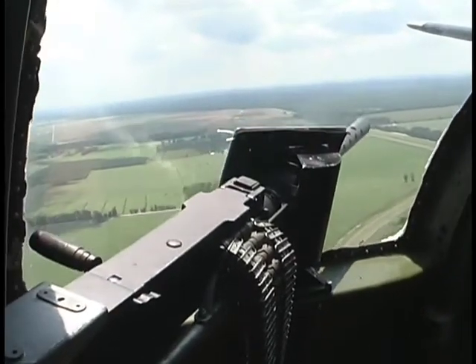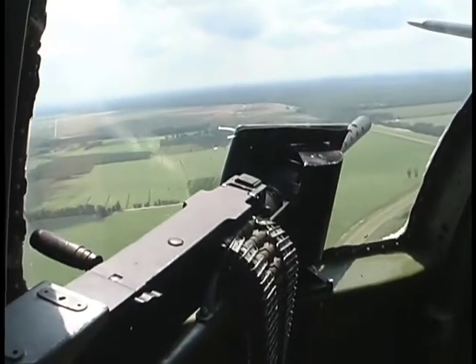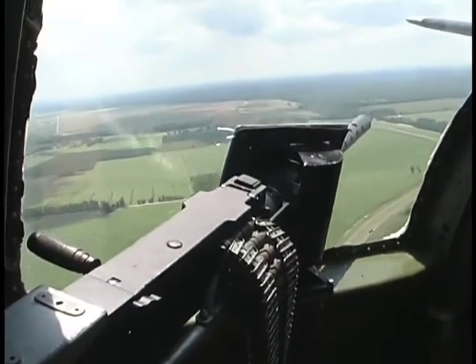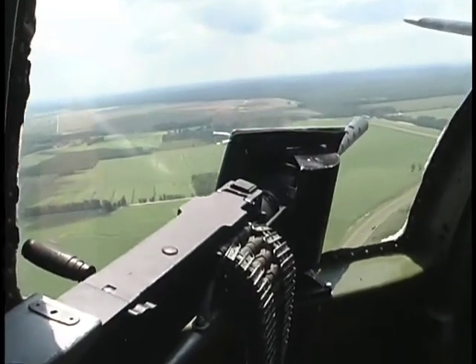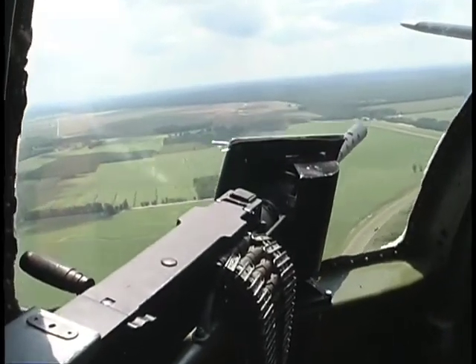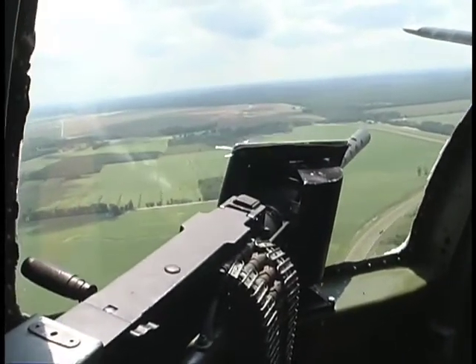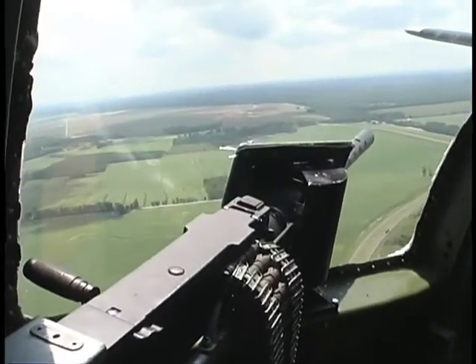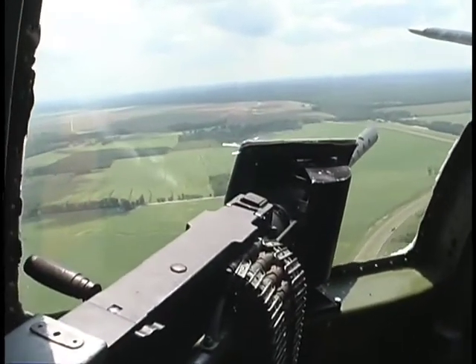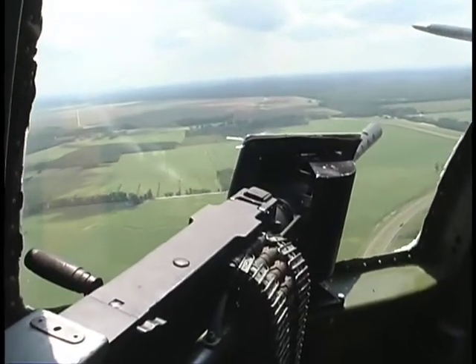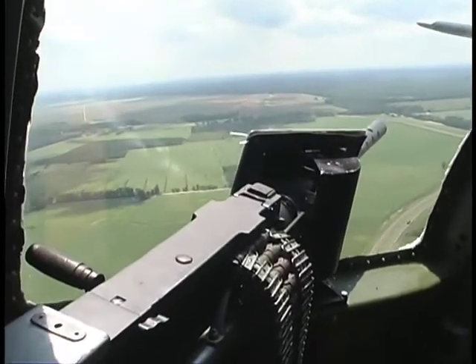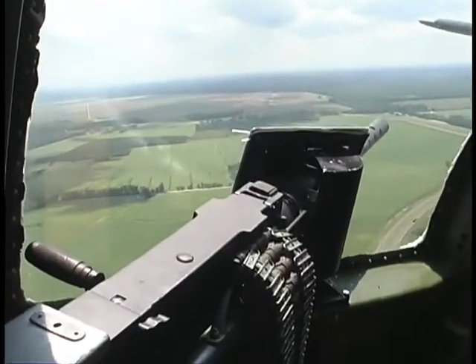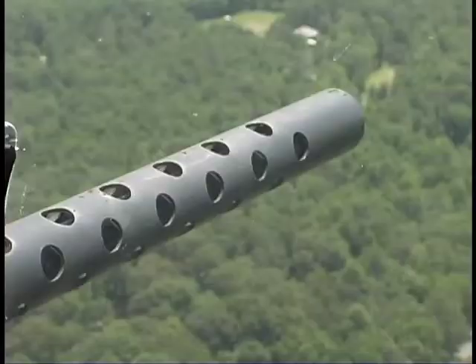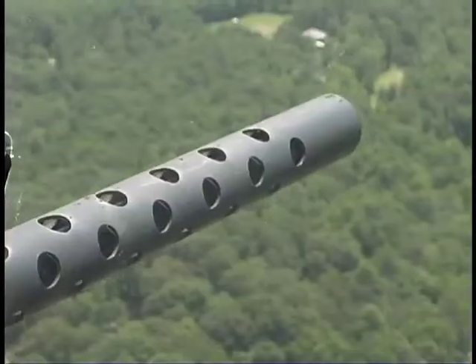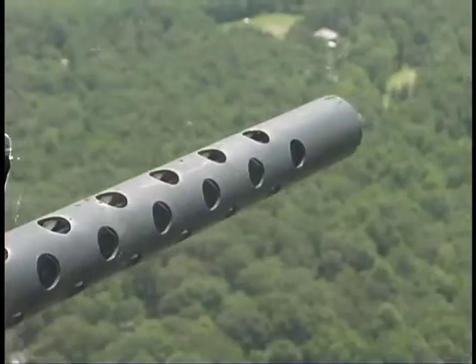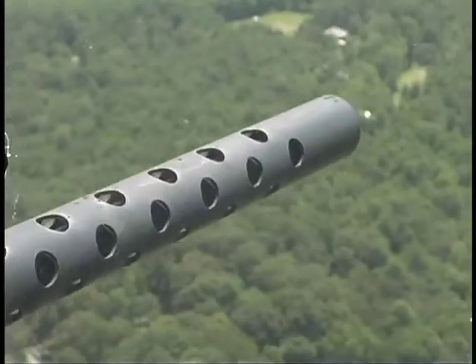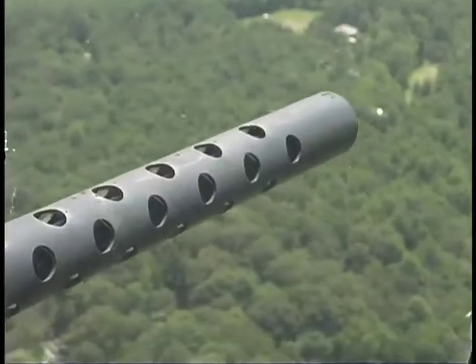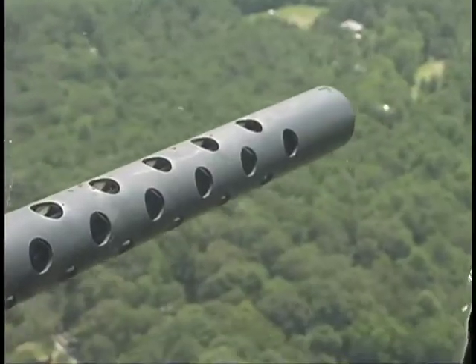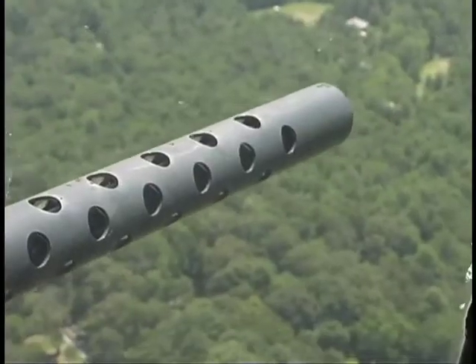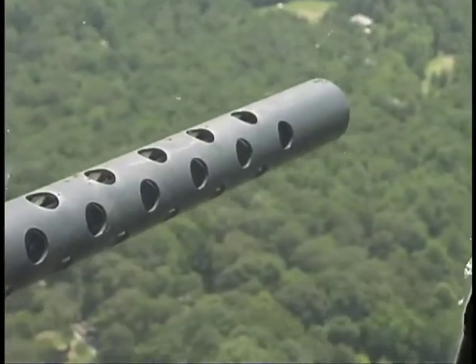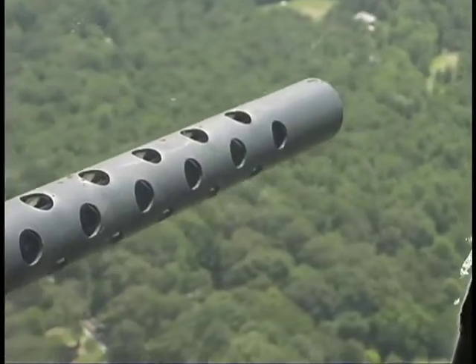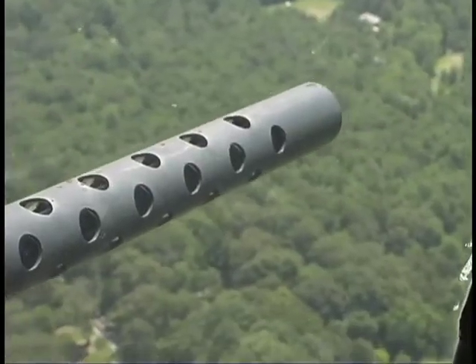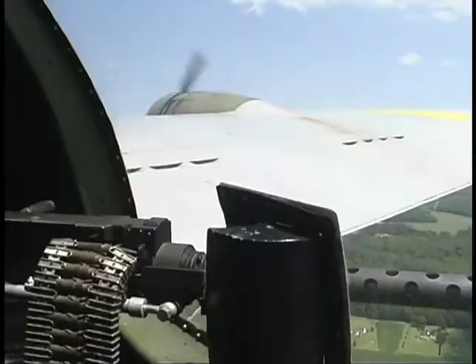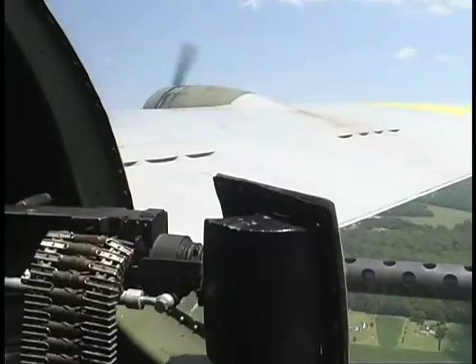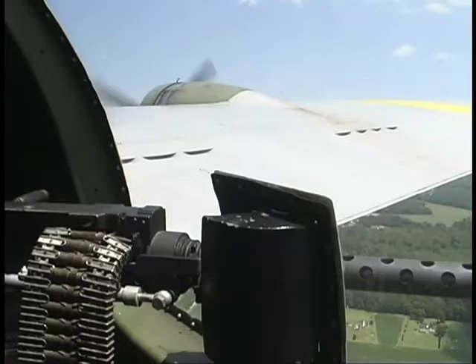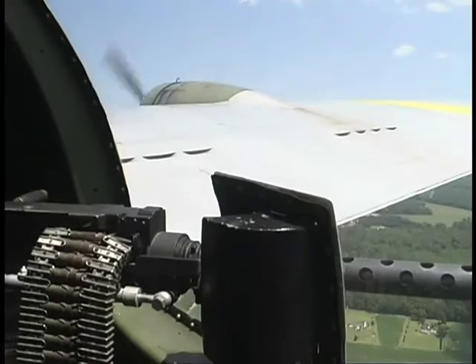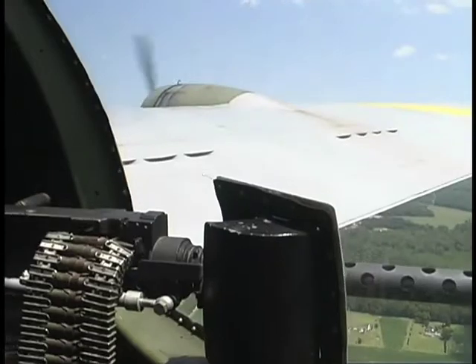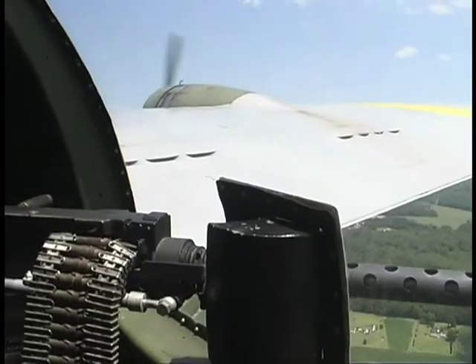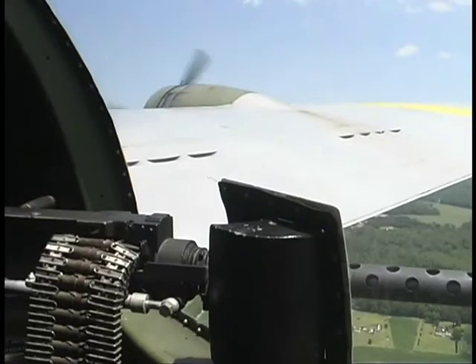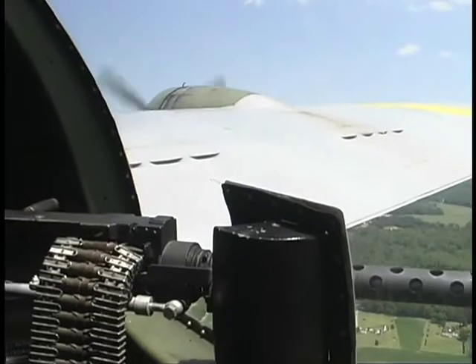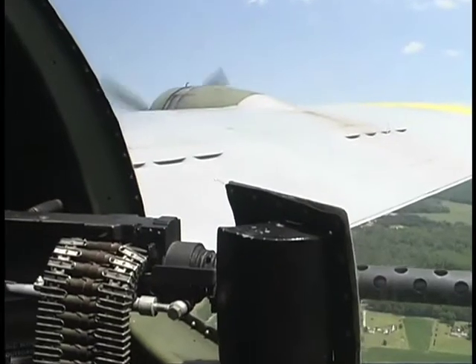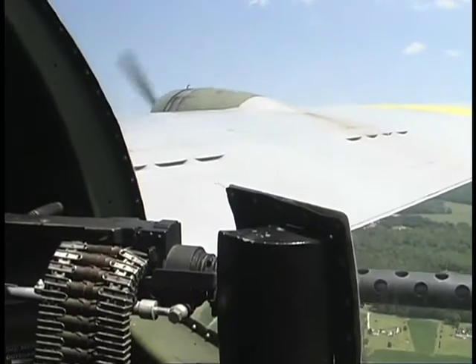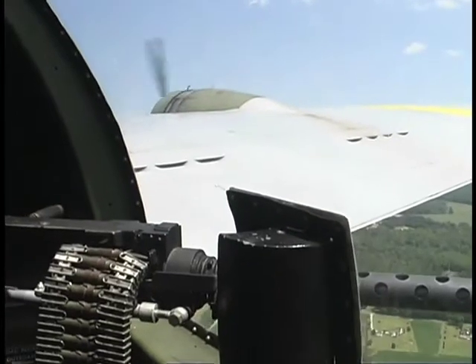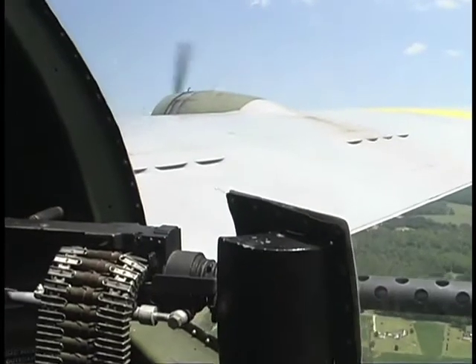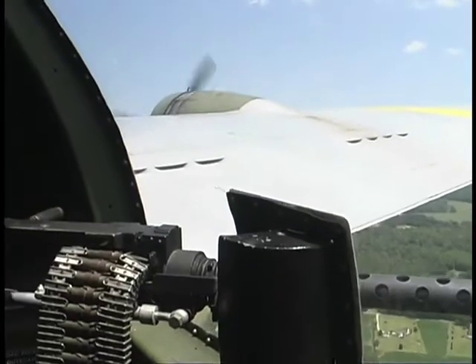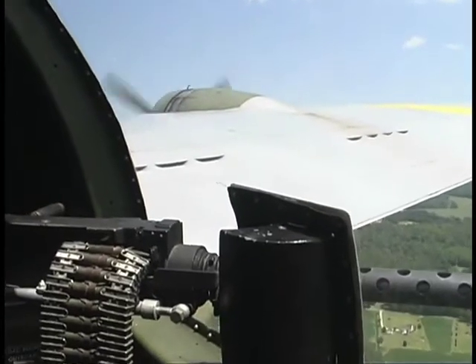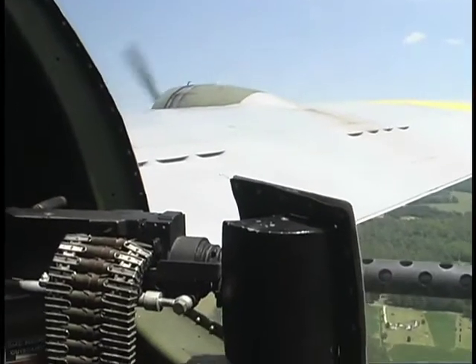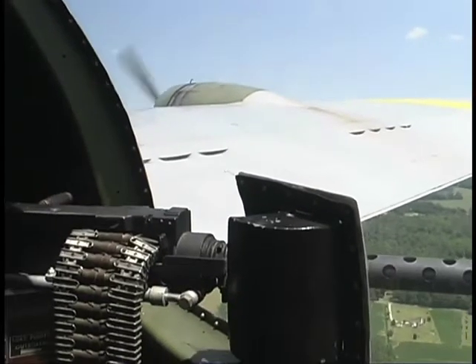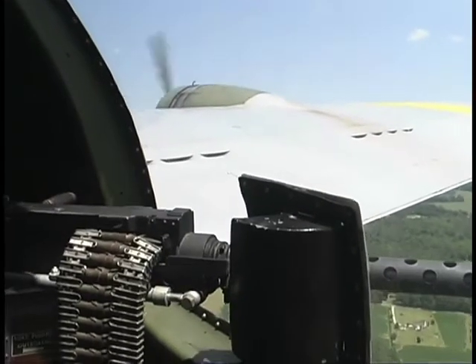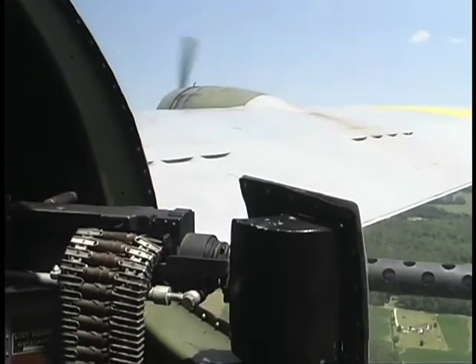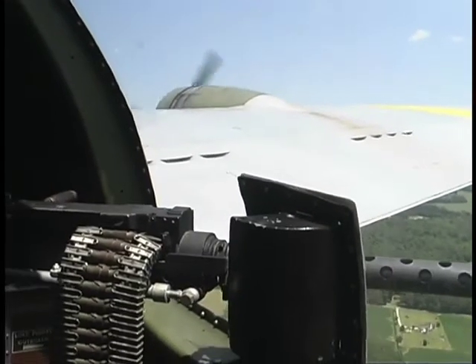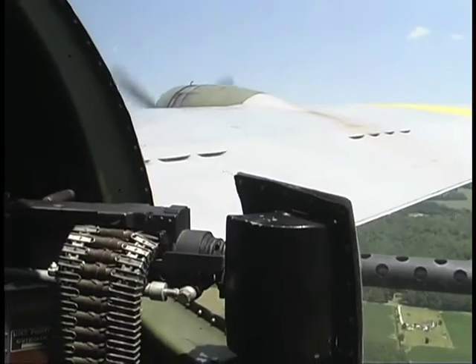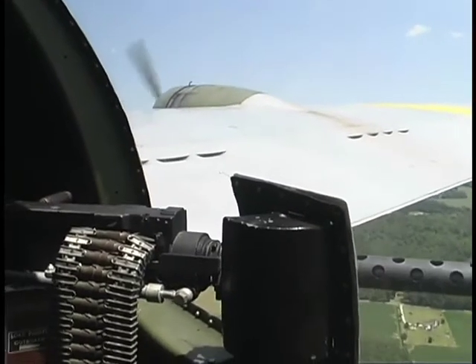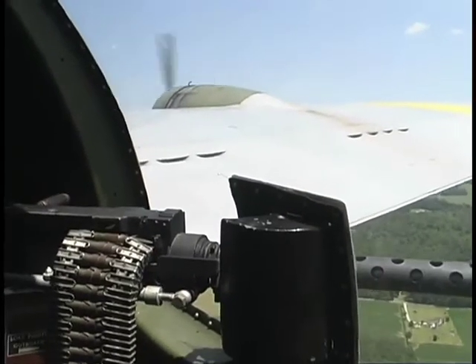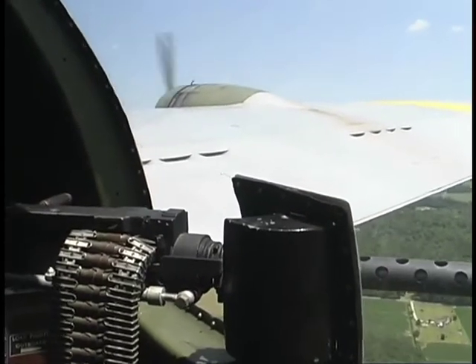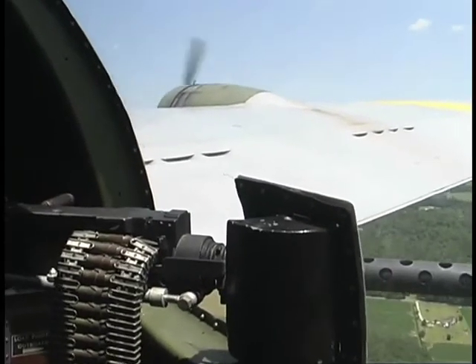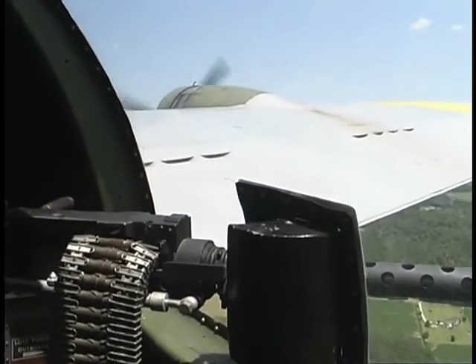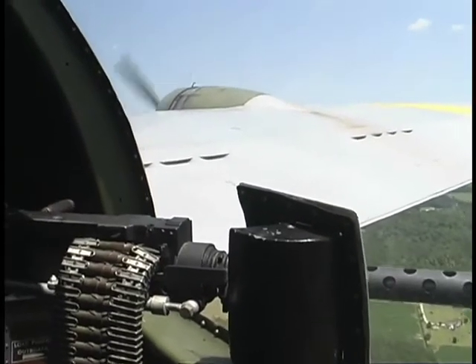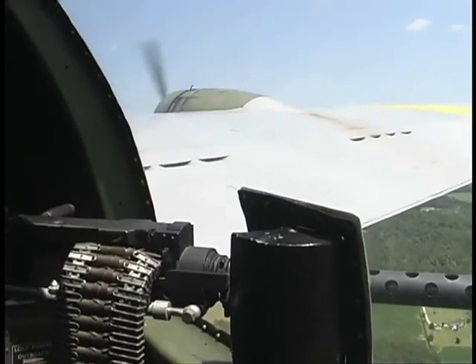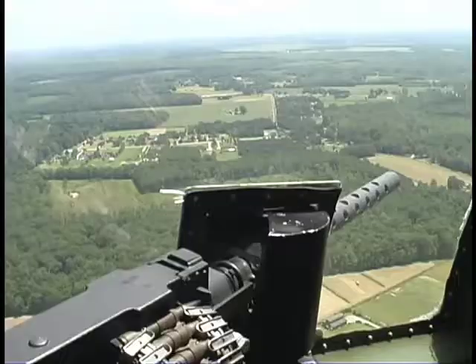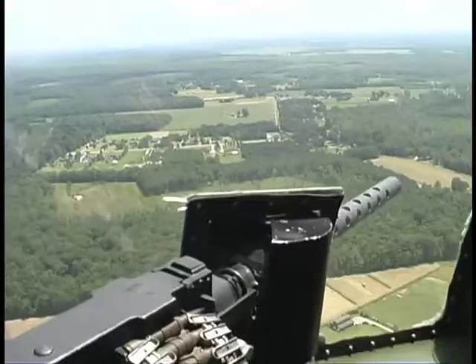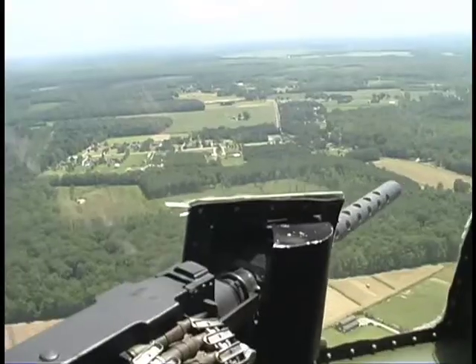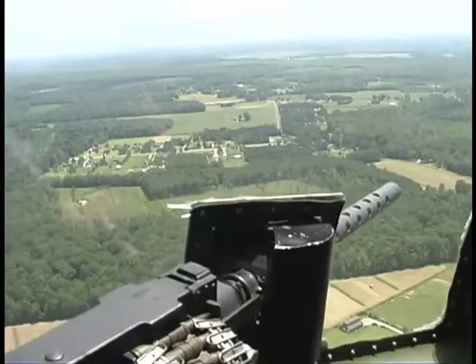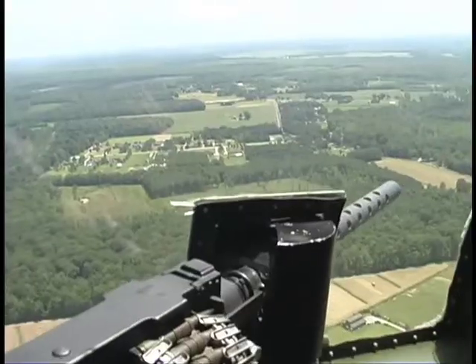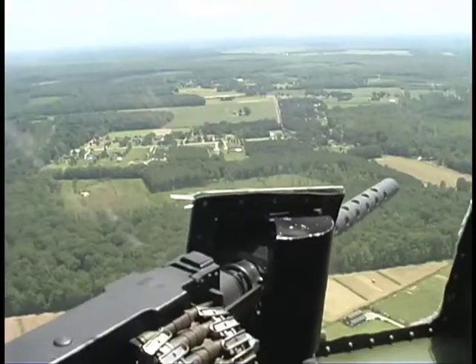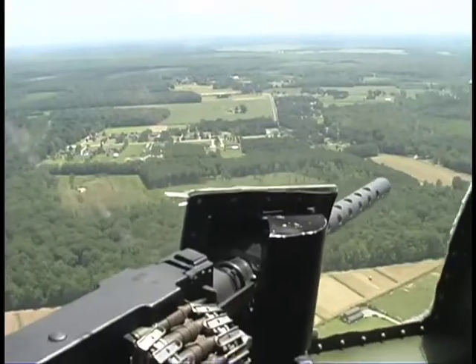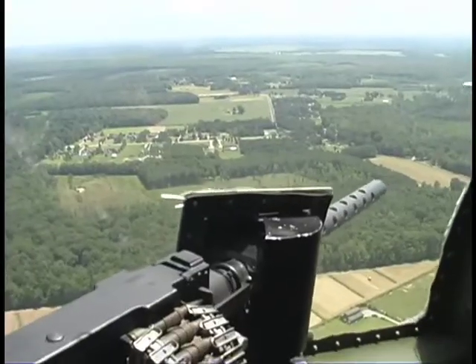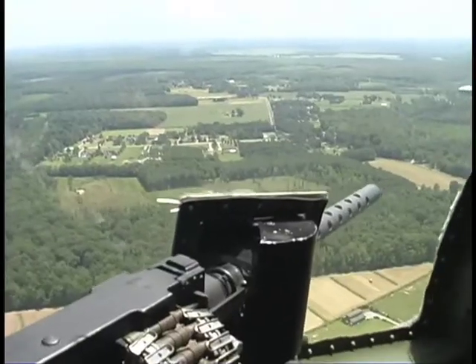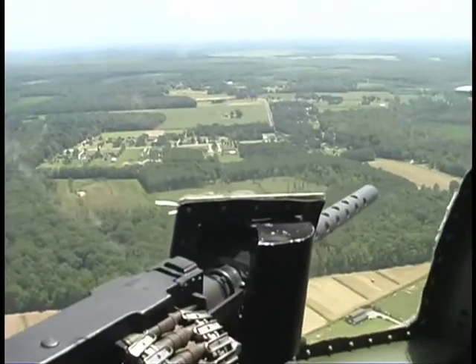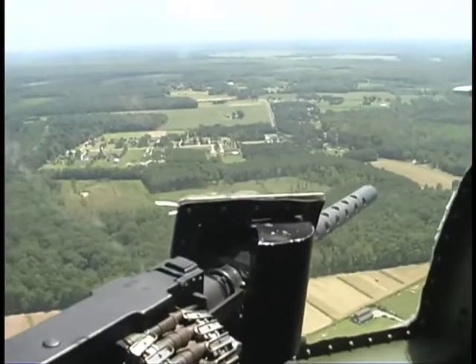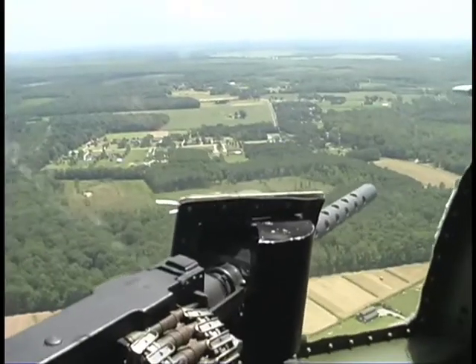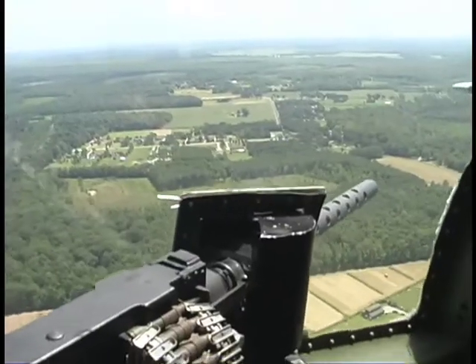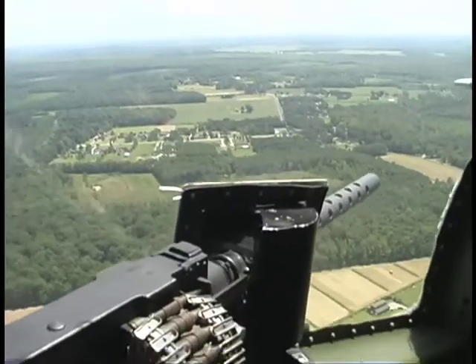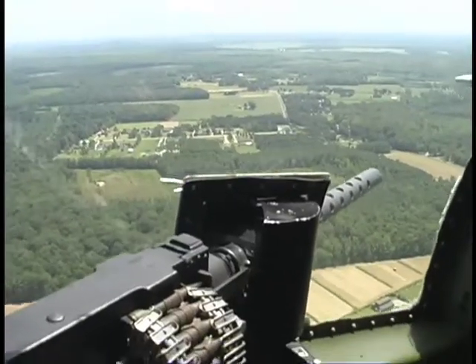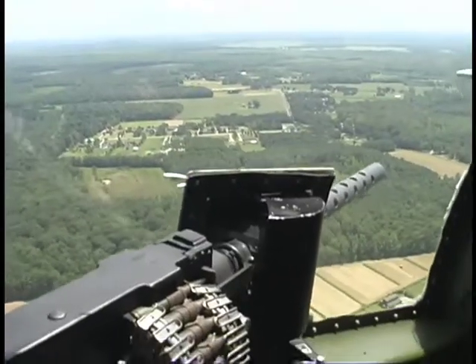If you wanted to experience what it was like in World War II, I guess you can't get any closer than this. Without getting shot at — yeah, this is the best way.